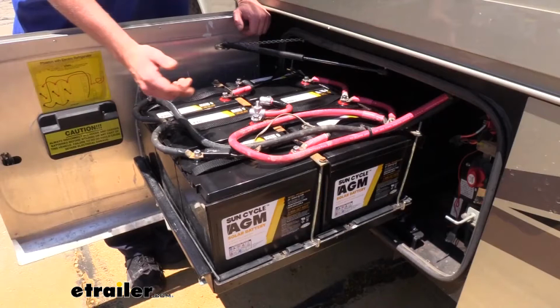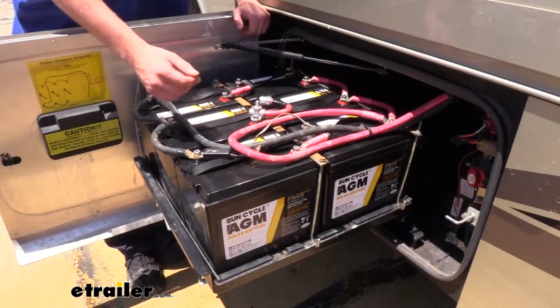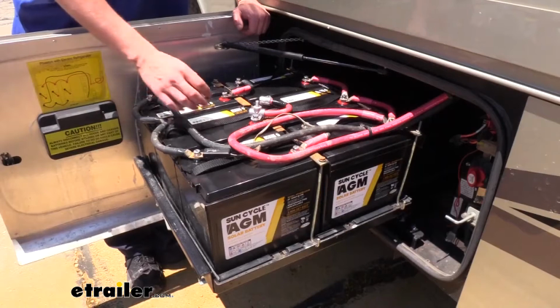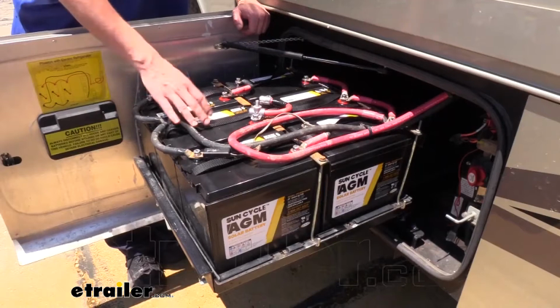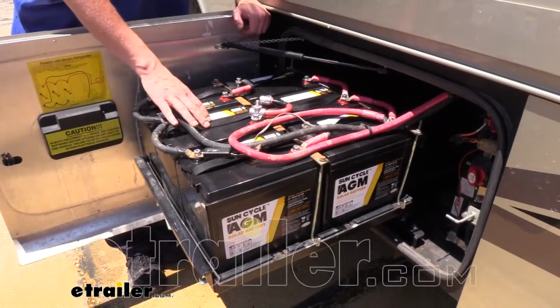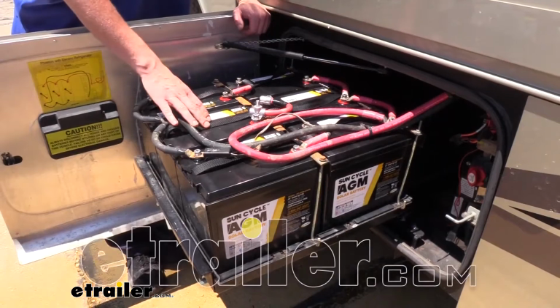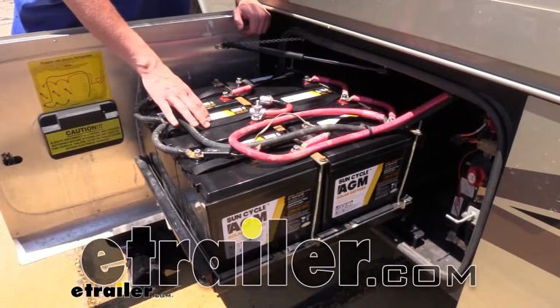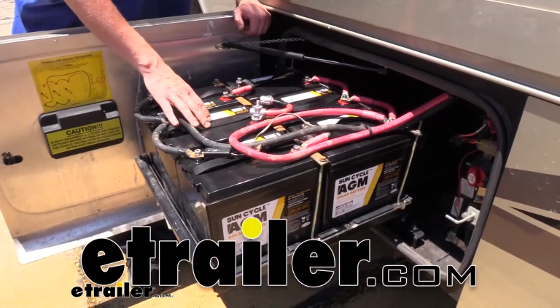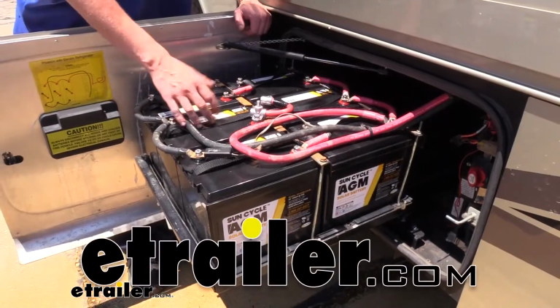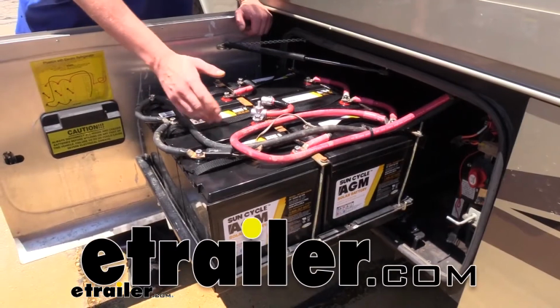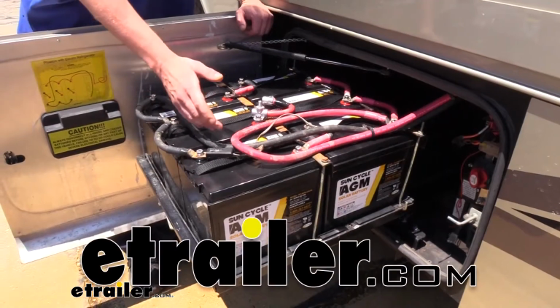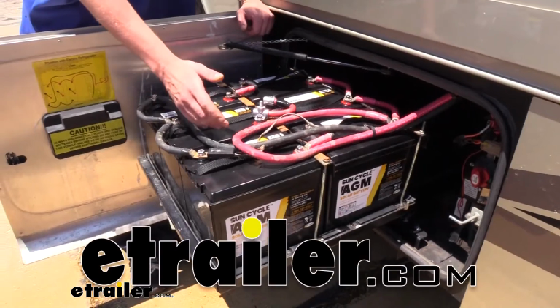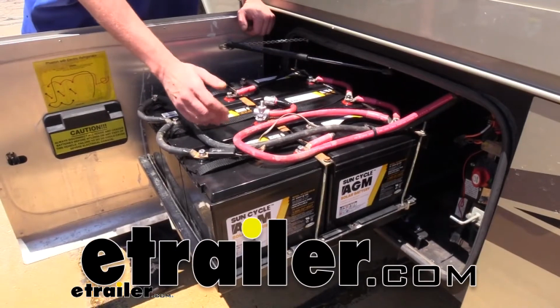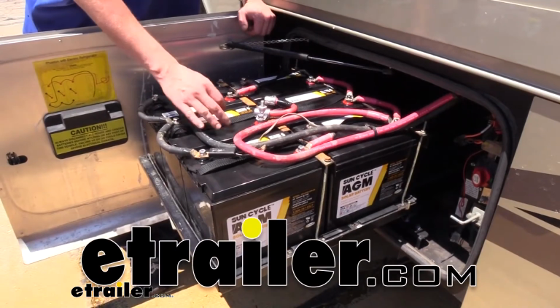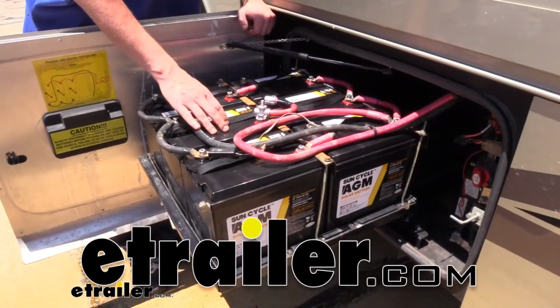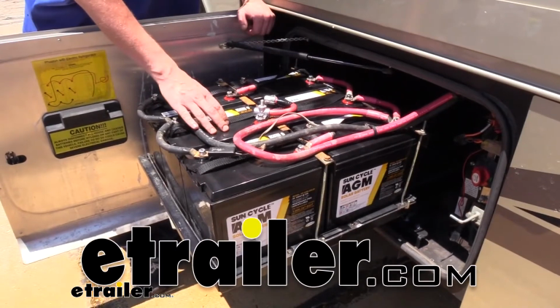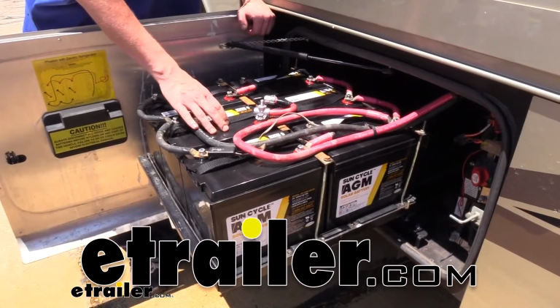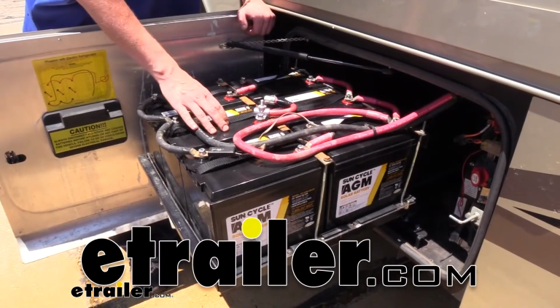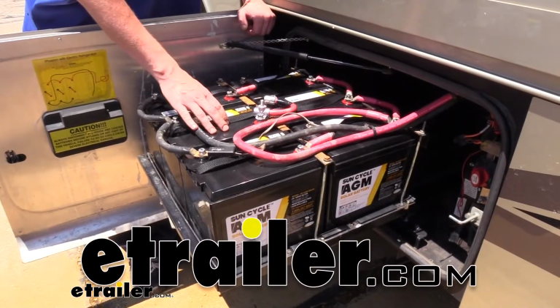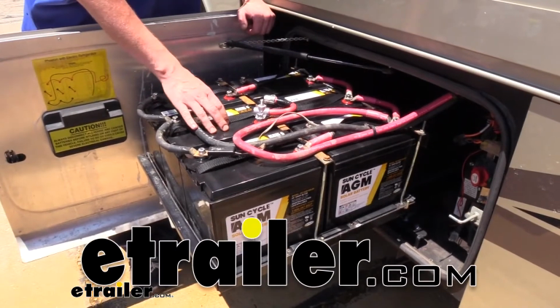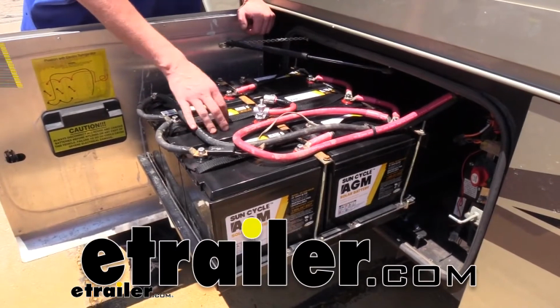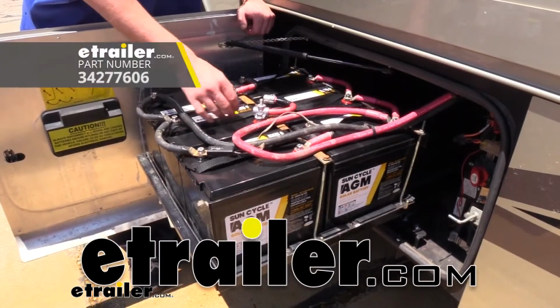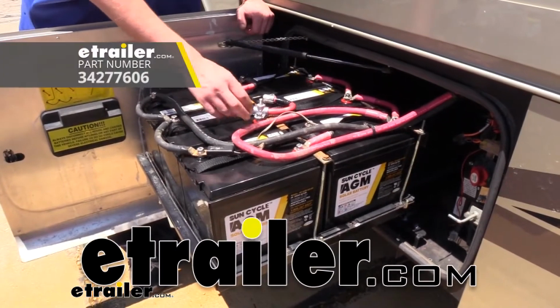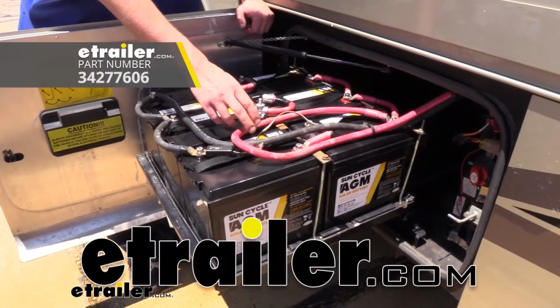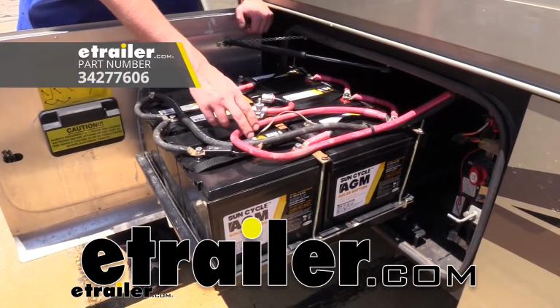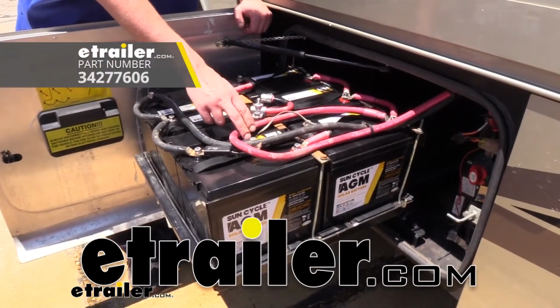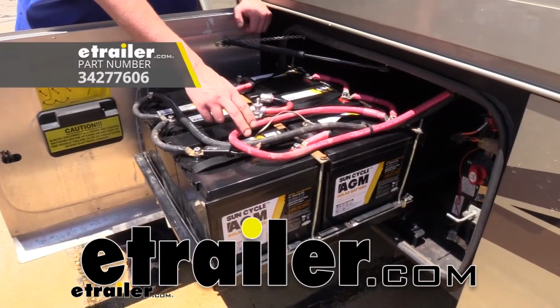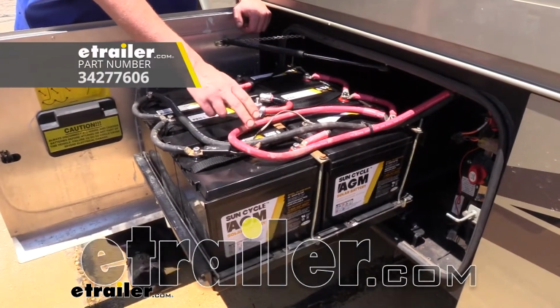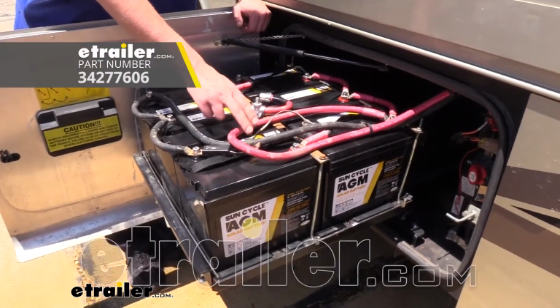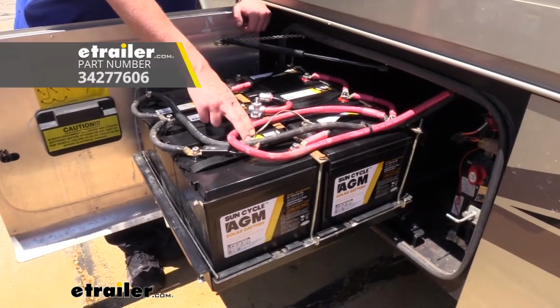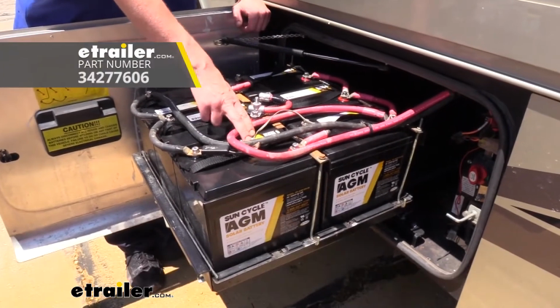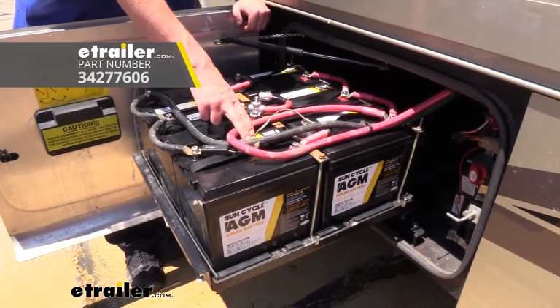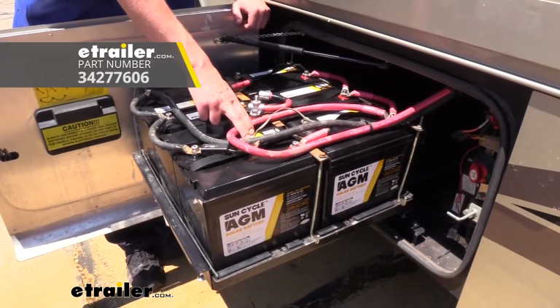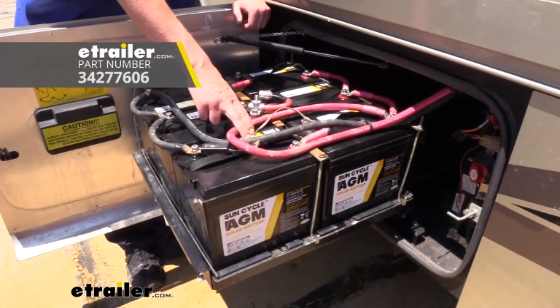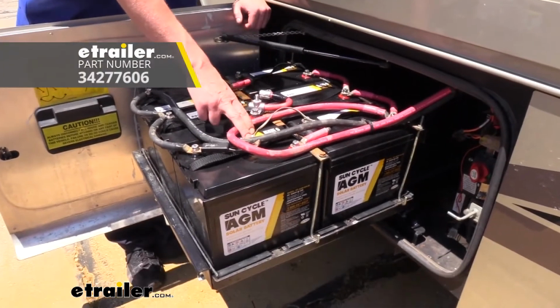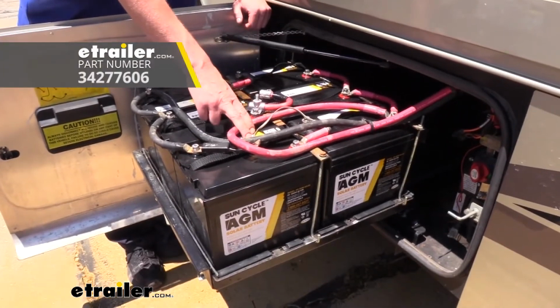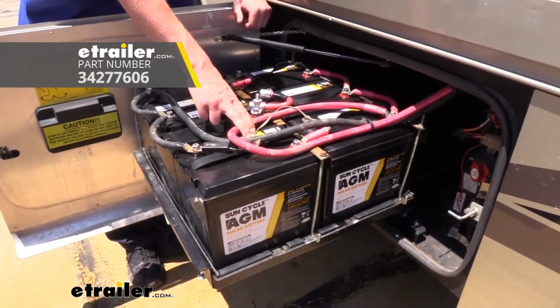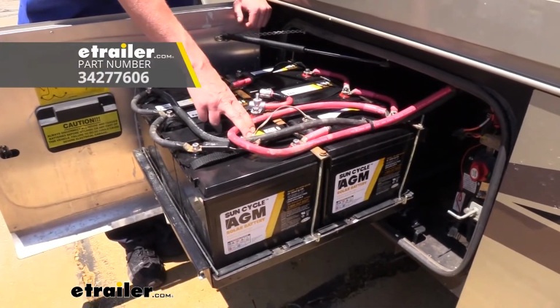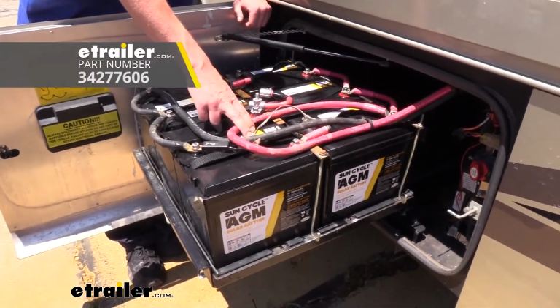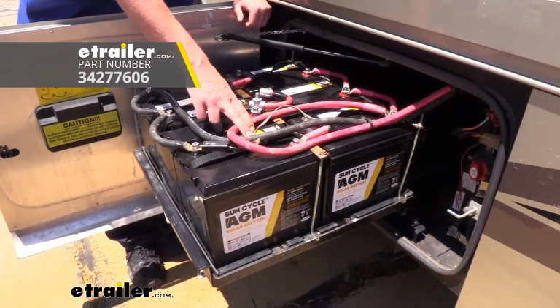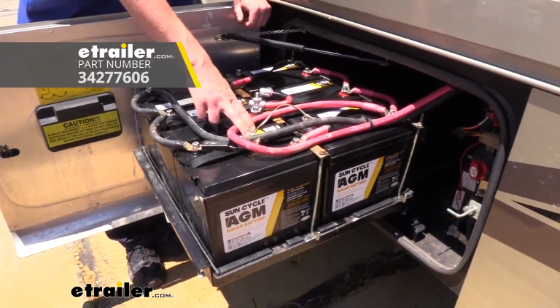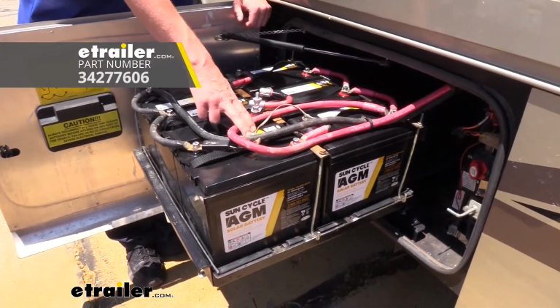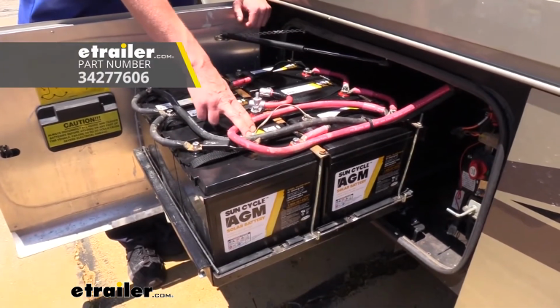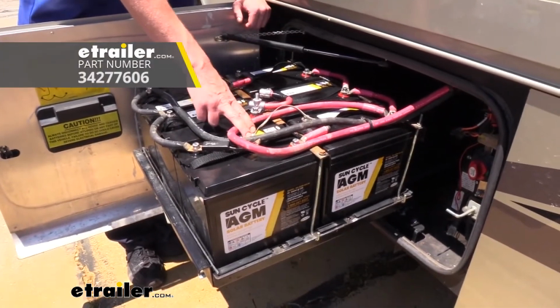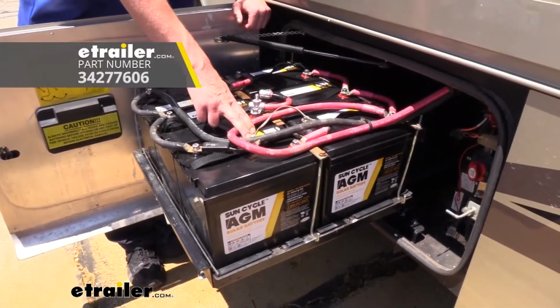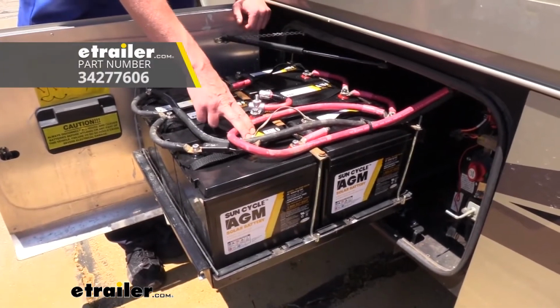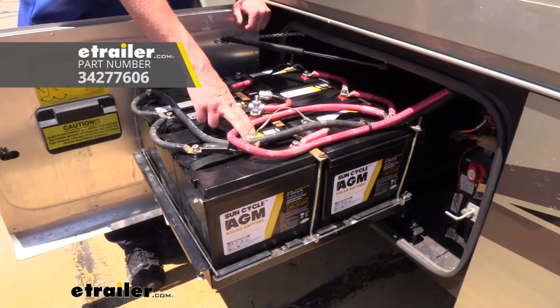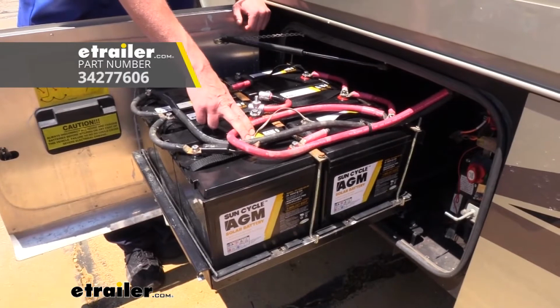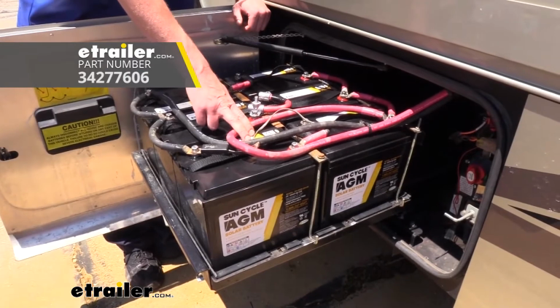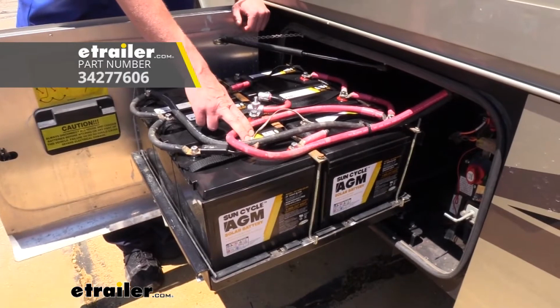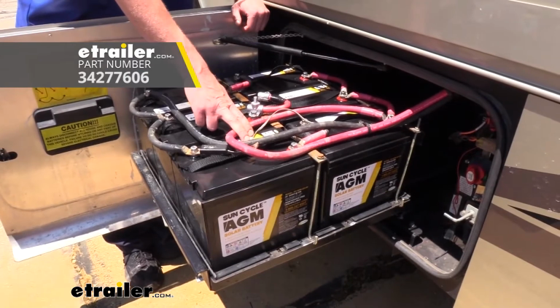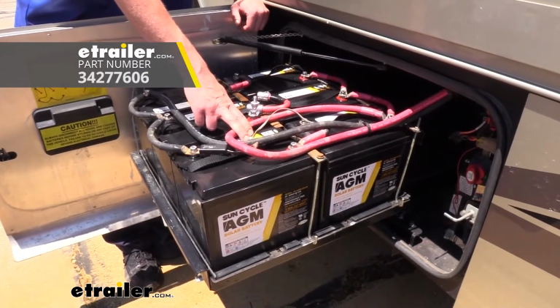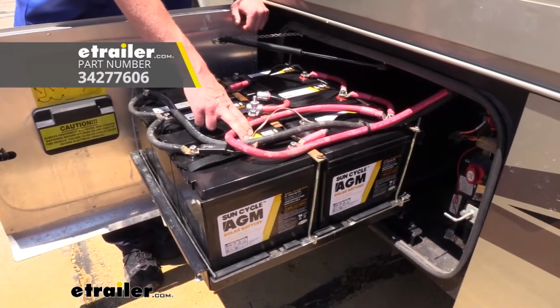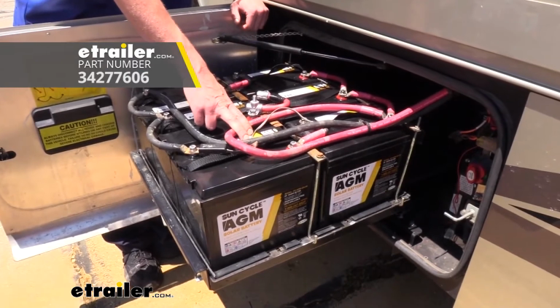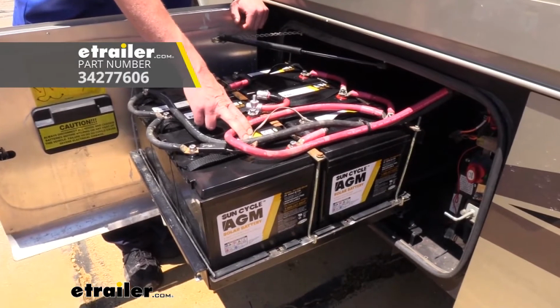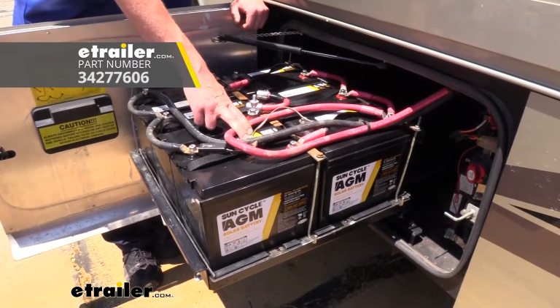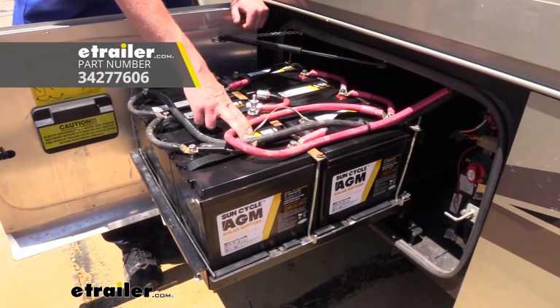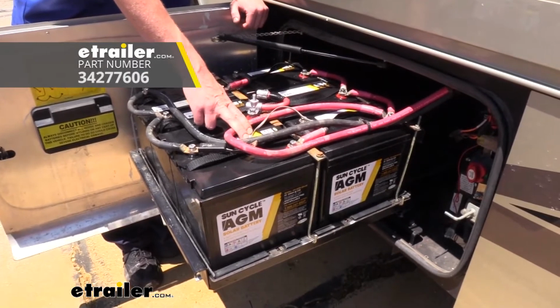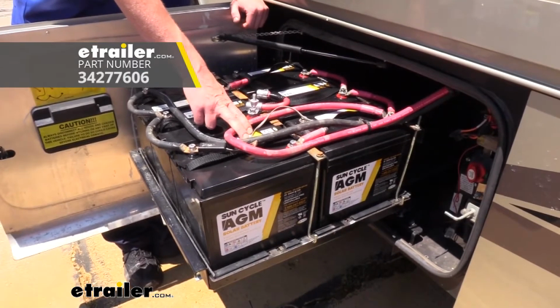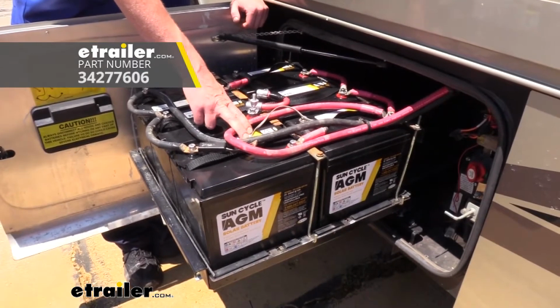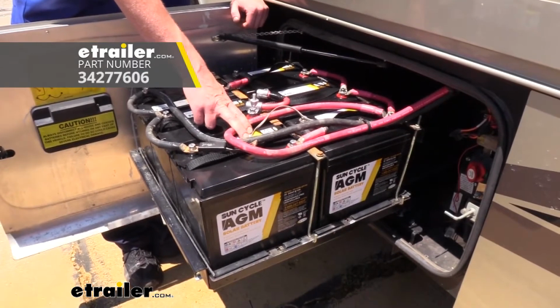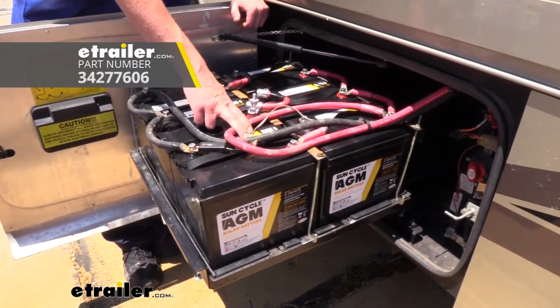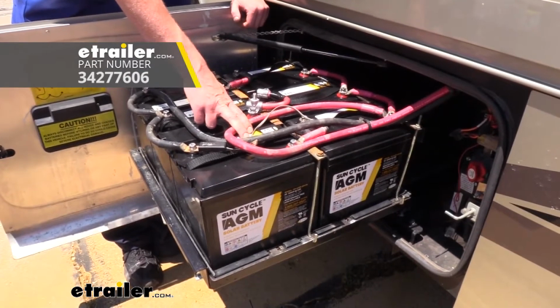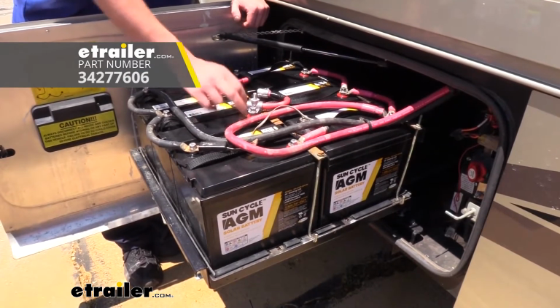Hi there RVers. Today we're going to be taking a look at Go Power's SunCycle AGM 6V RV battery.